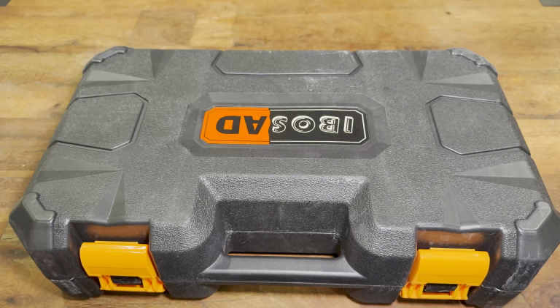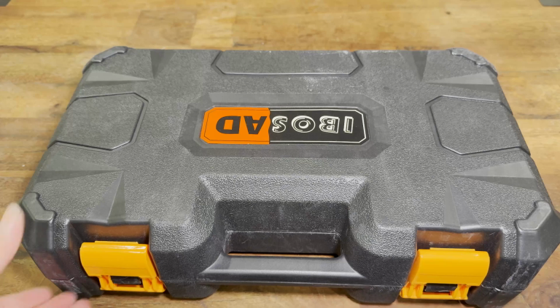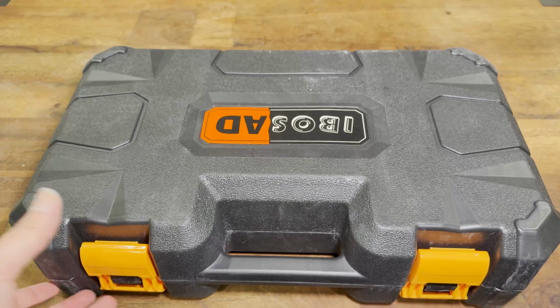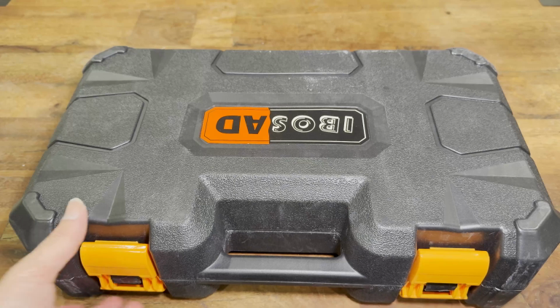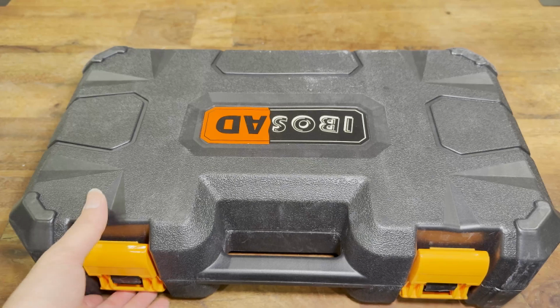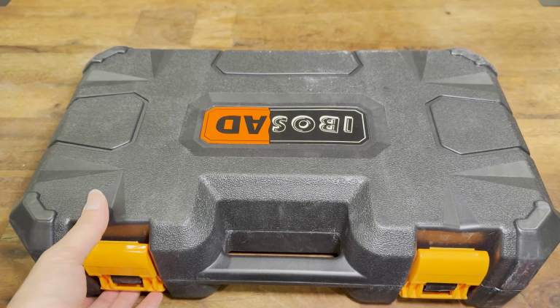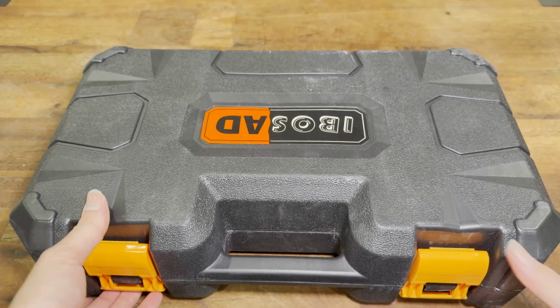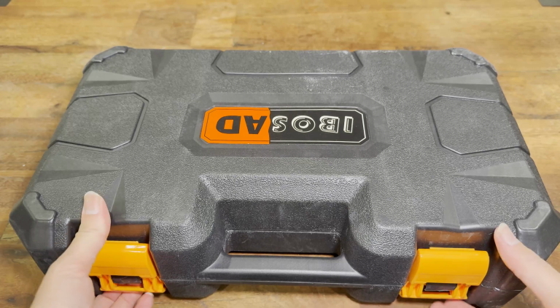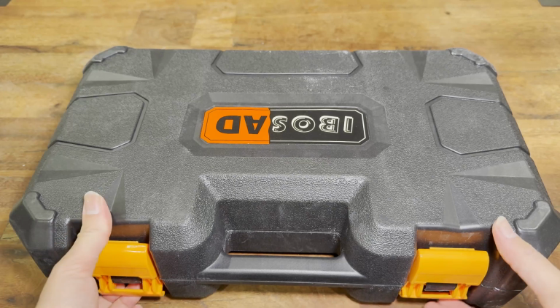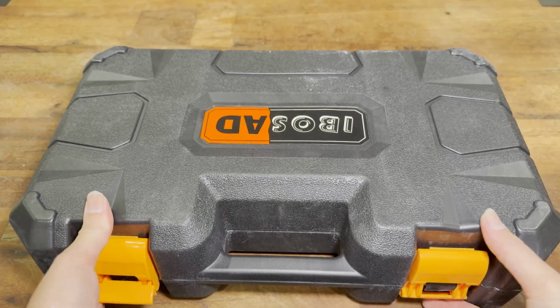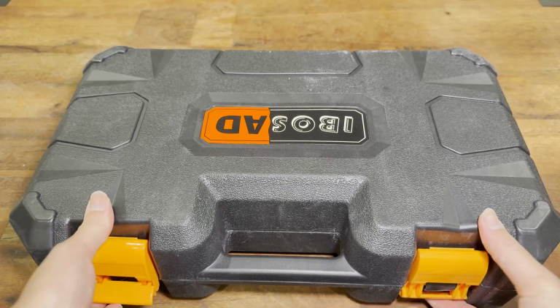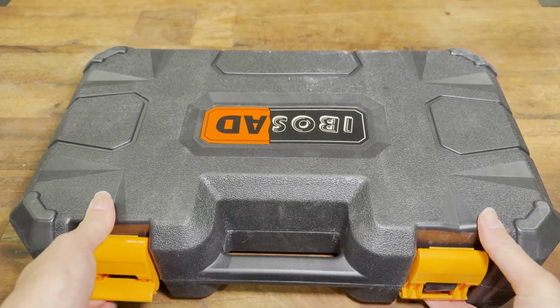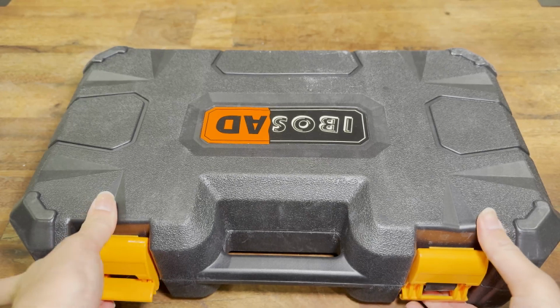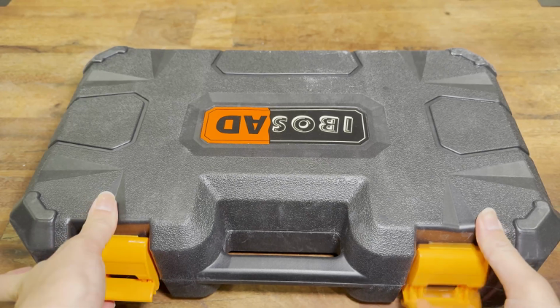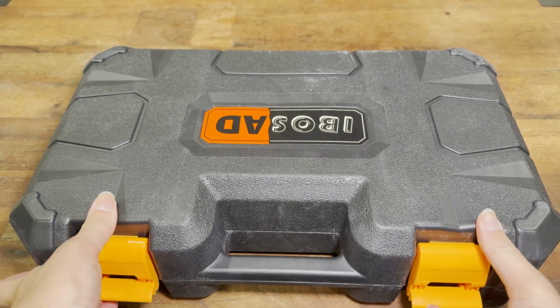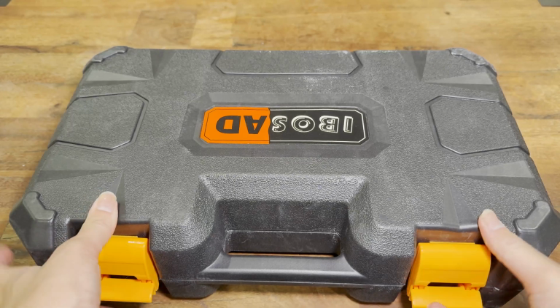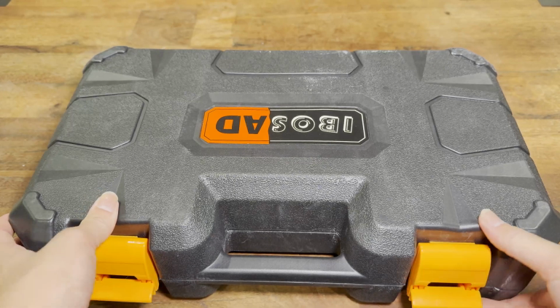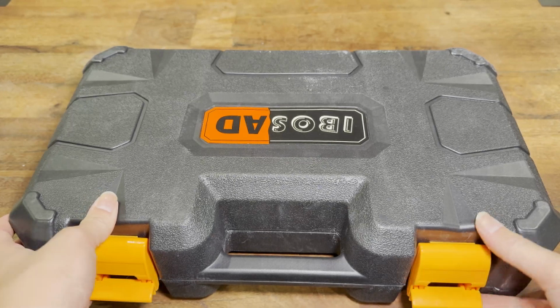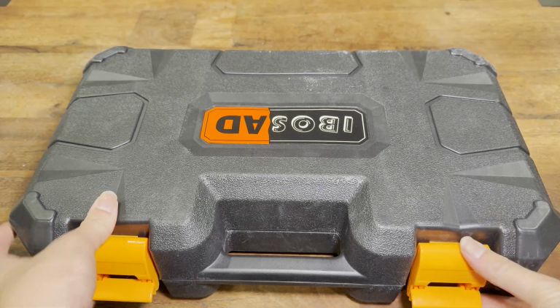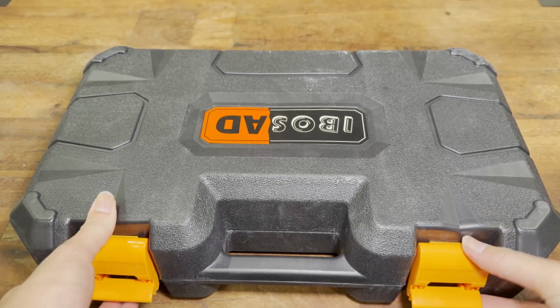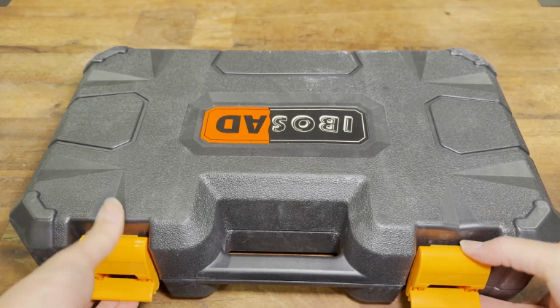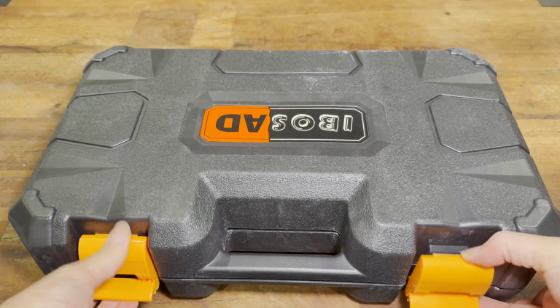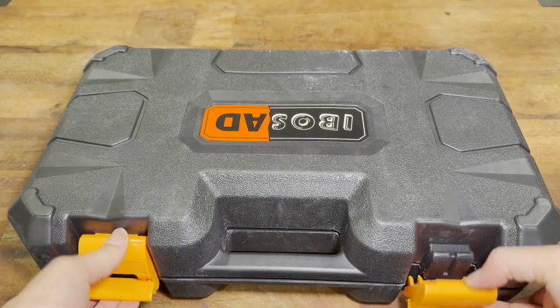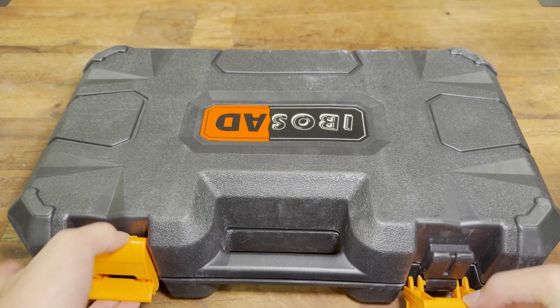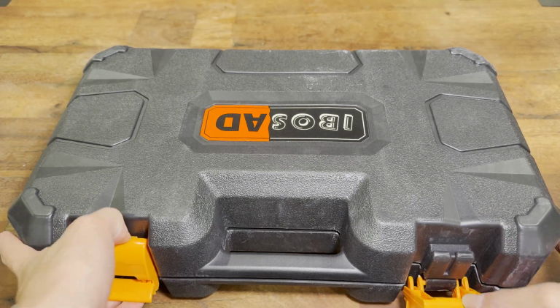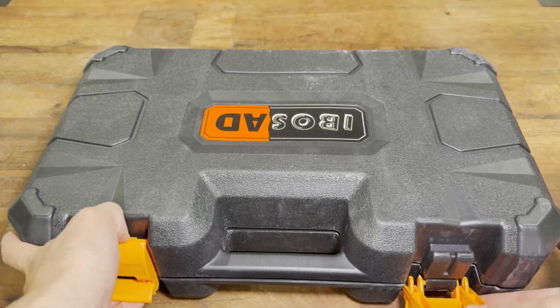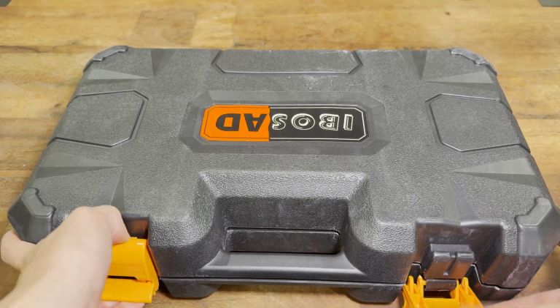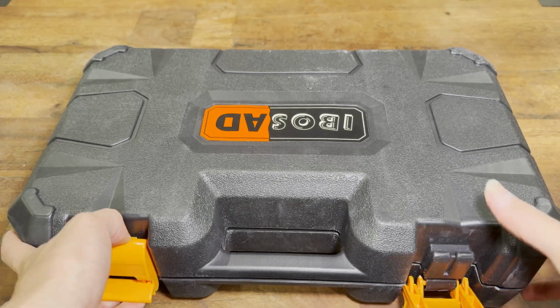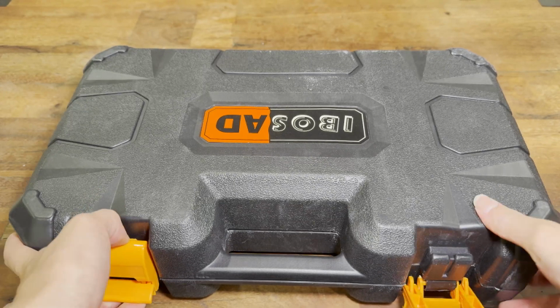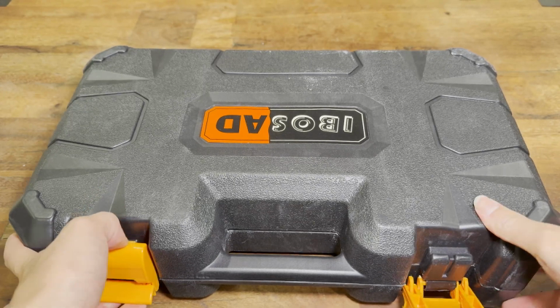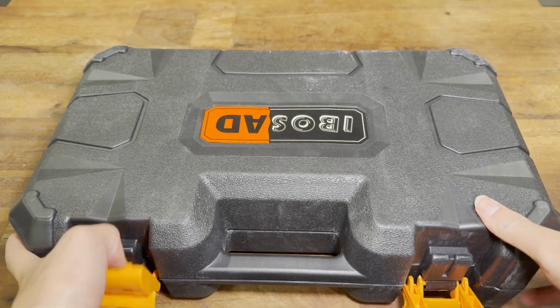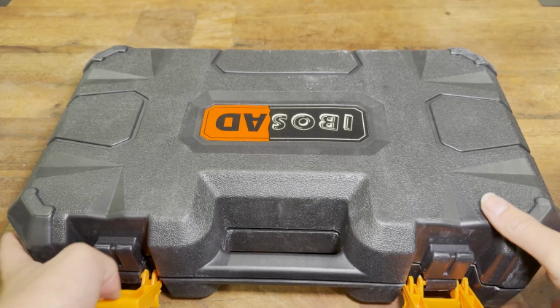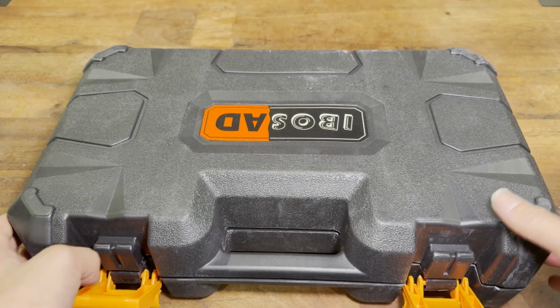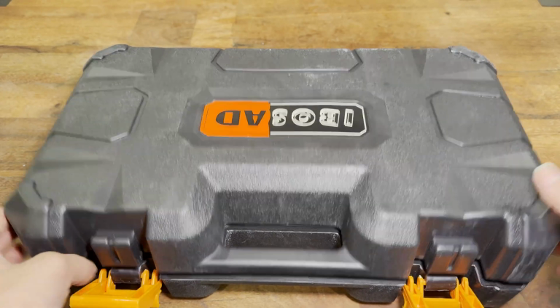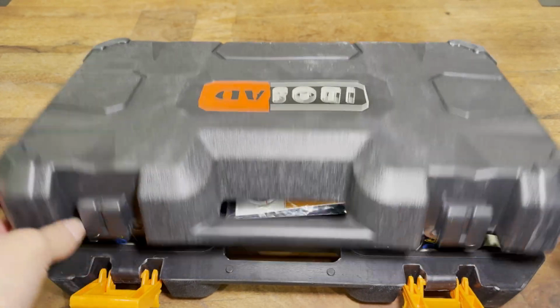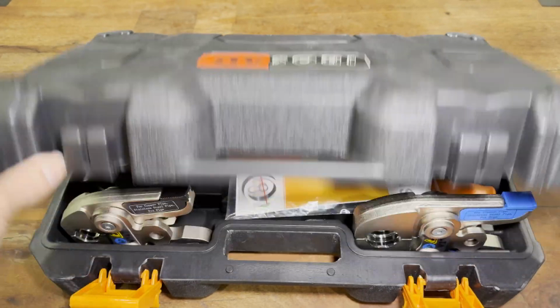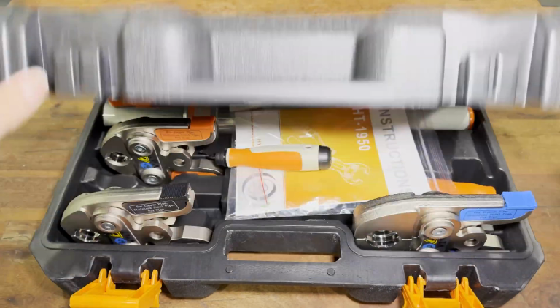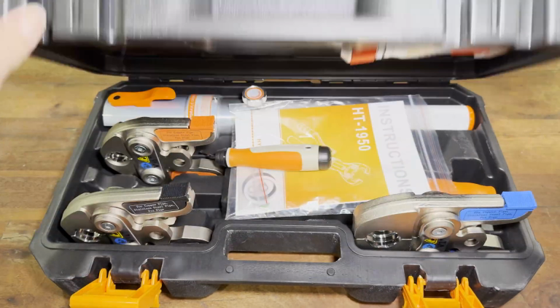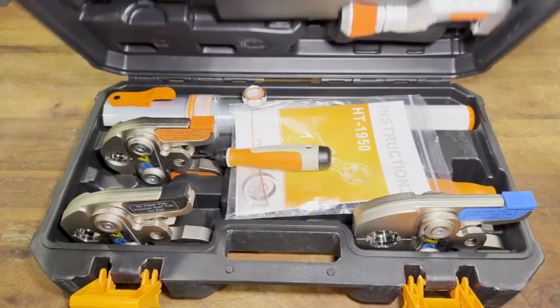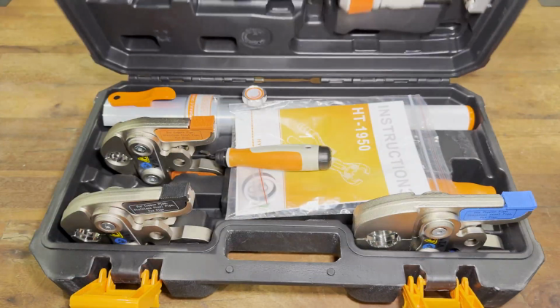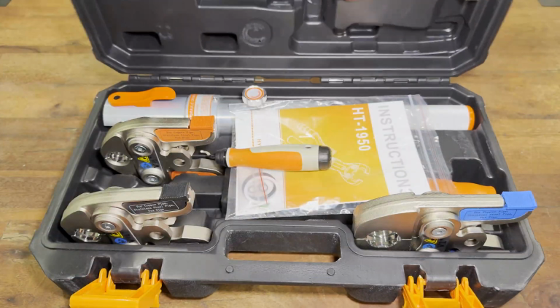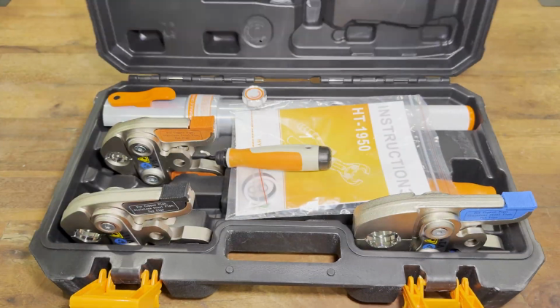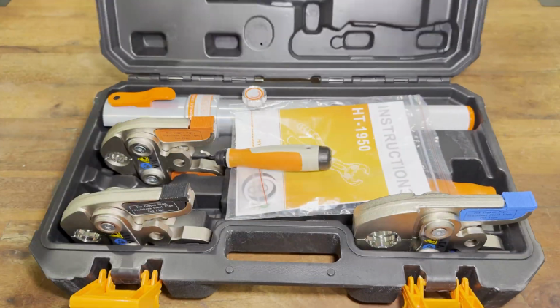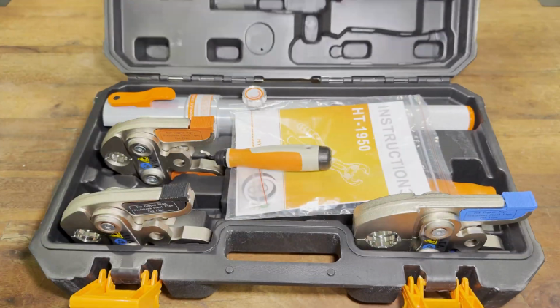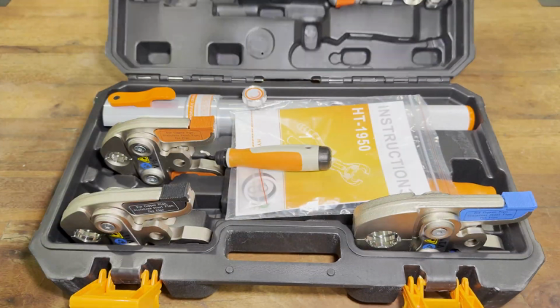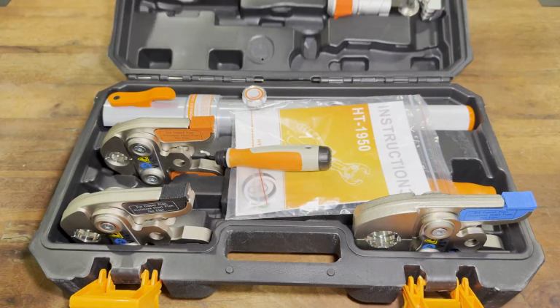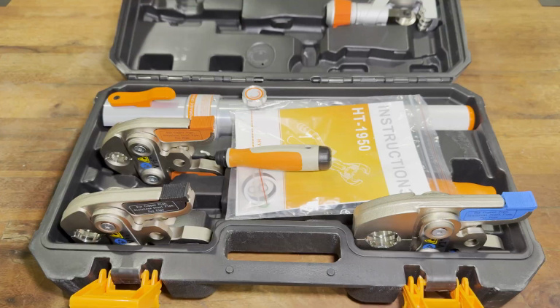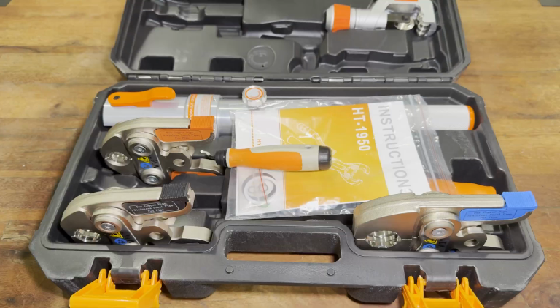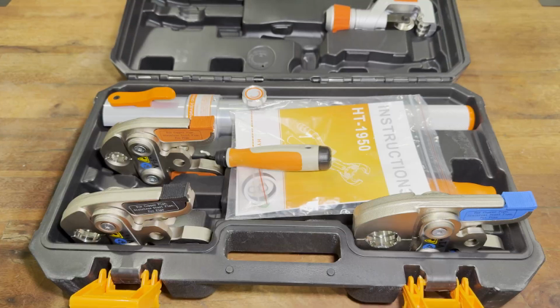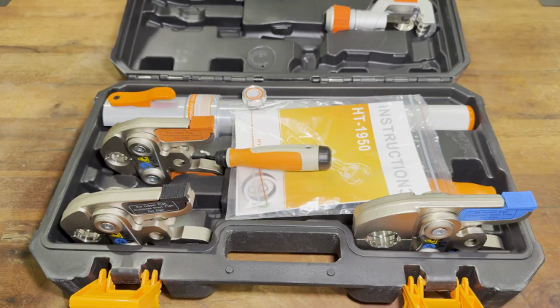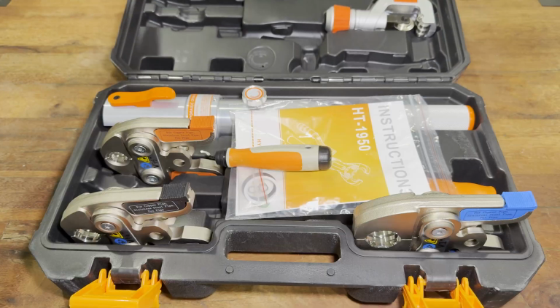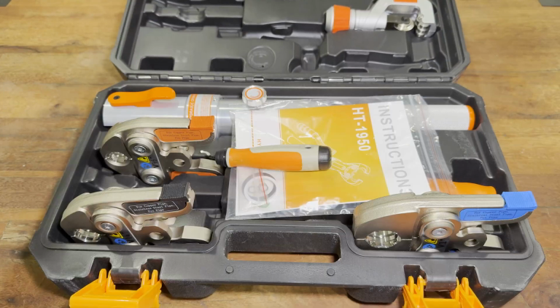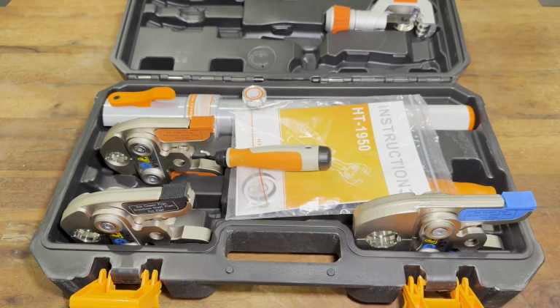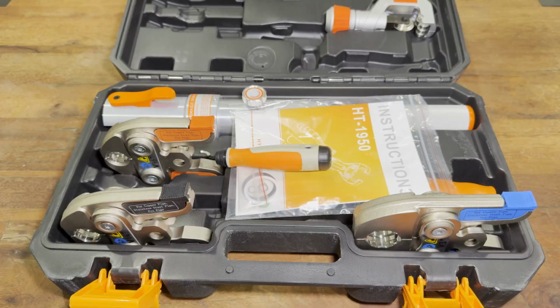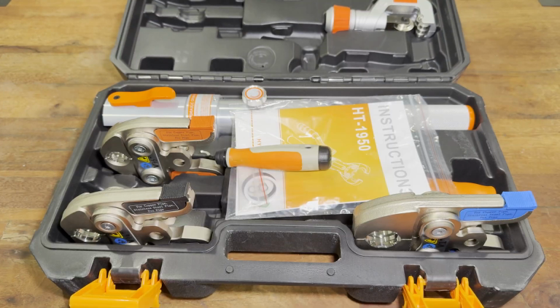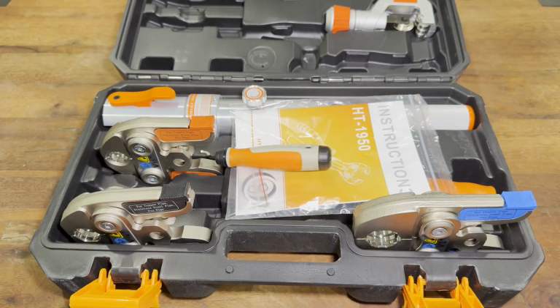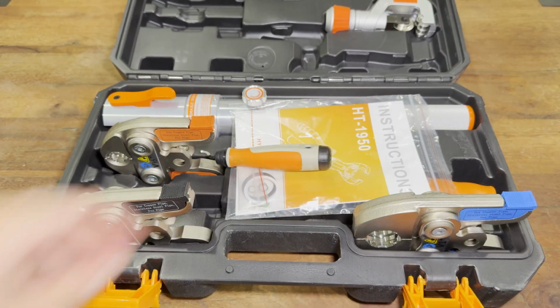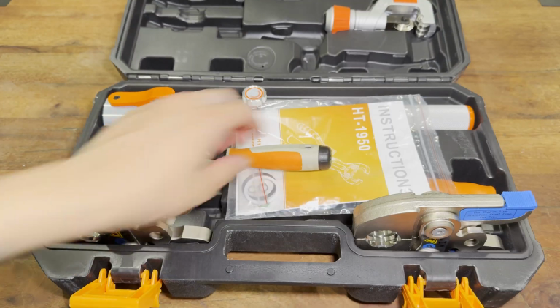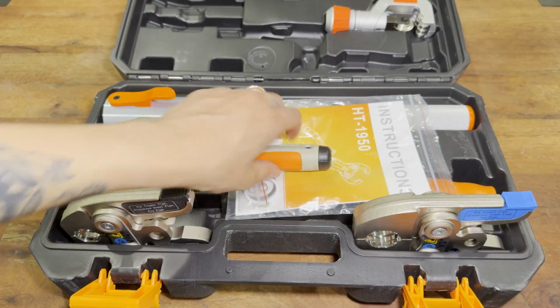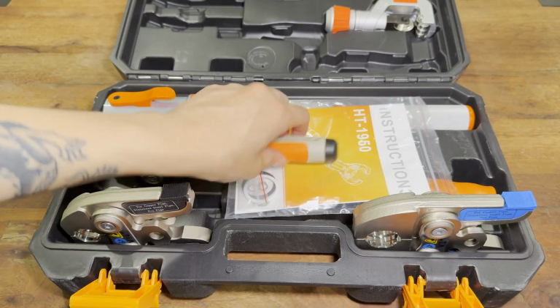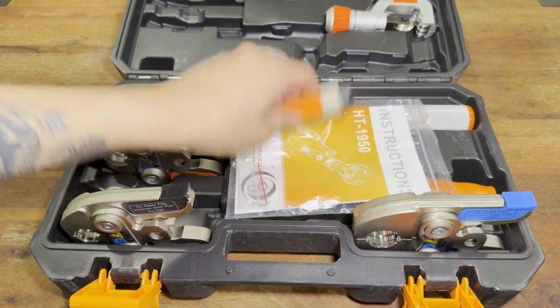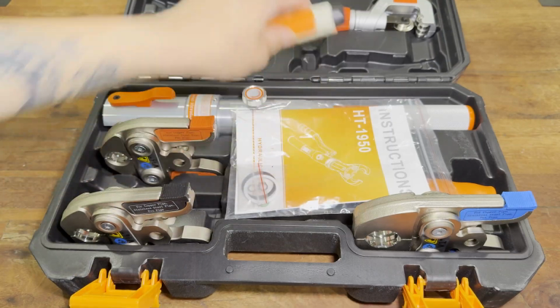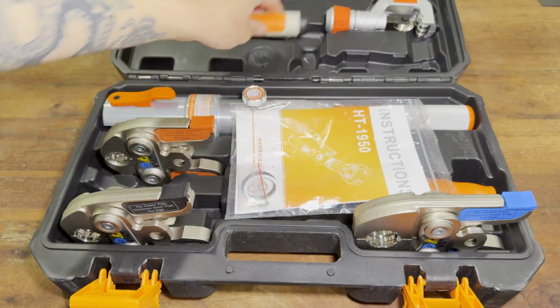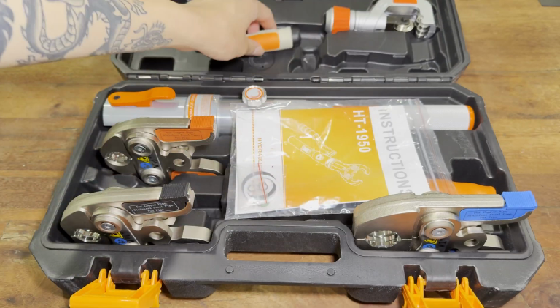Hi everyone, this right here is the IboSAD HT-1950 Hydraulic Copper Press Tool. Is it any good? Let's check it out.